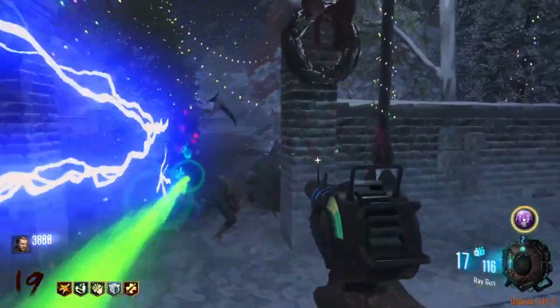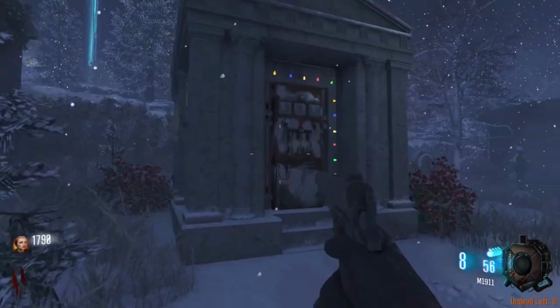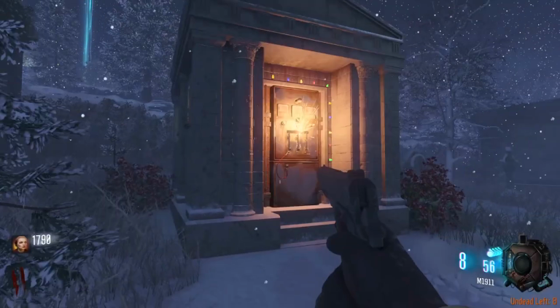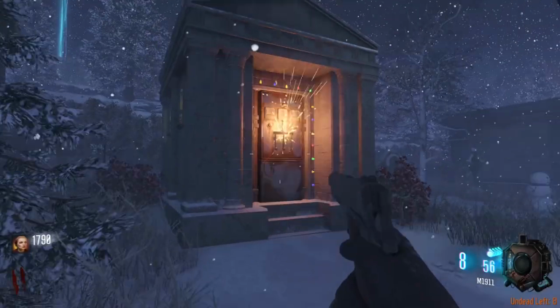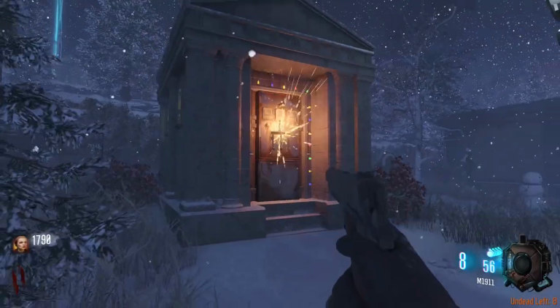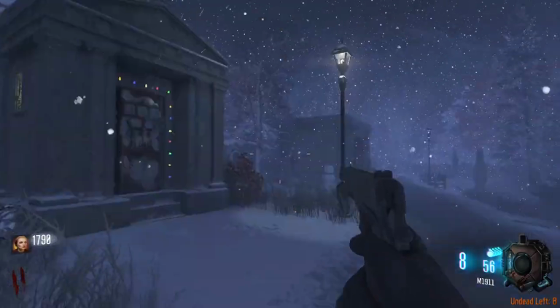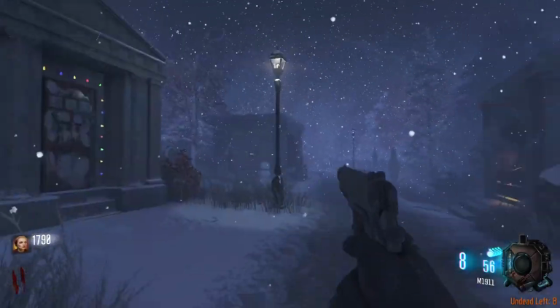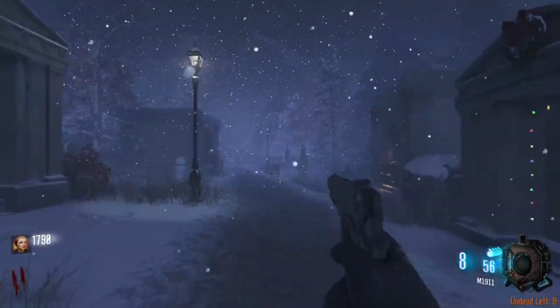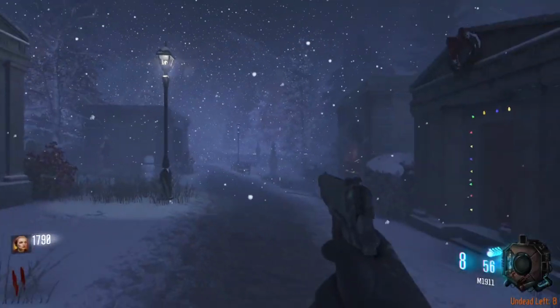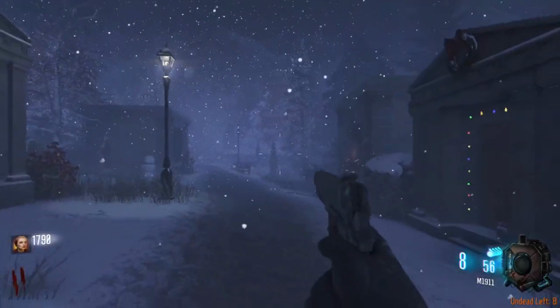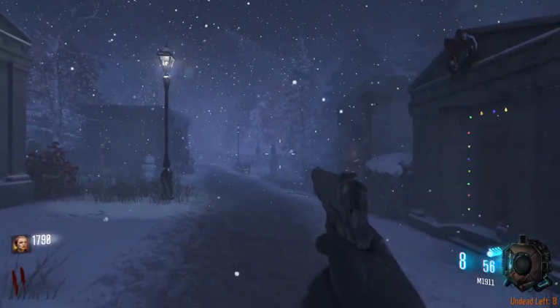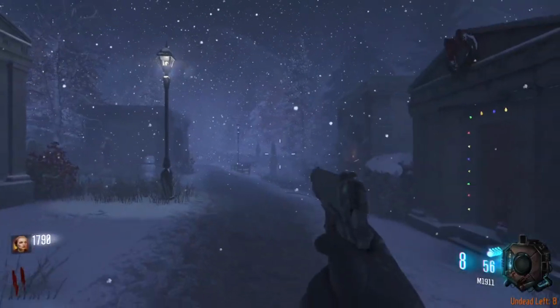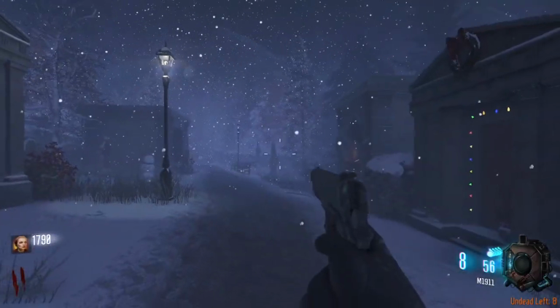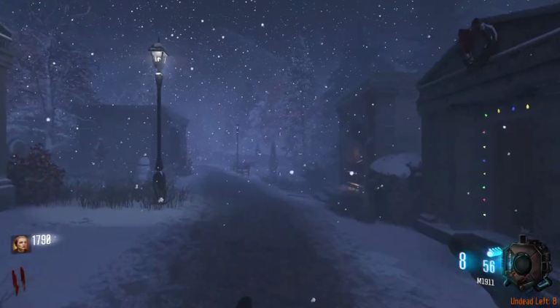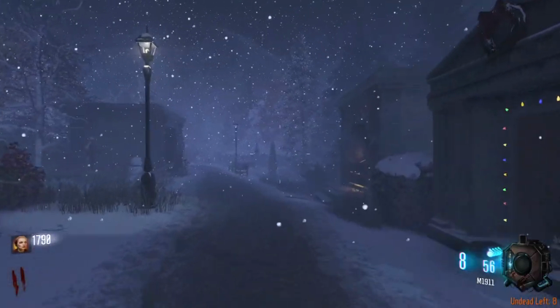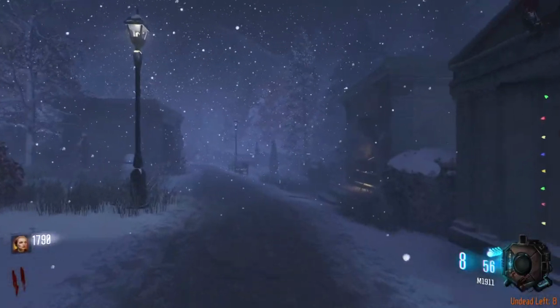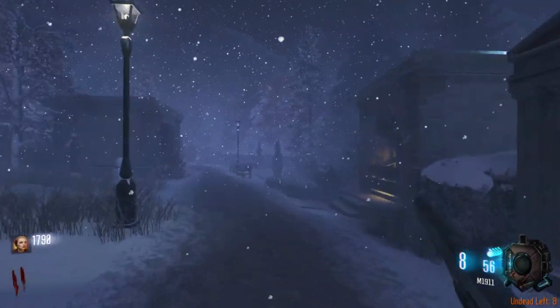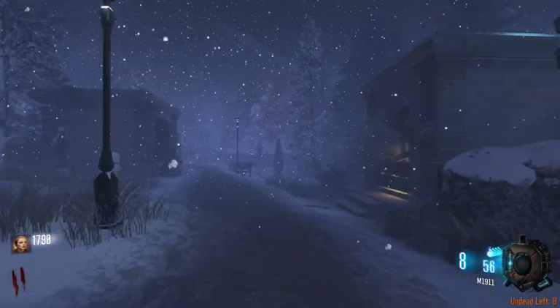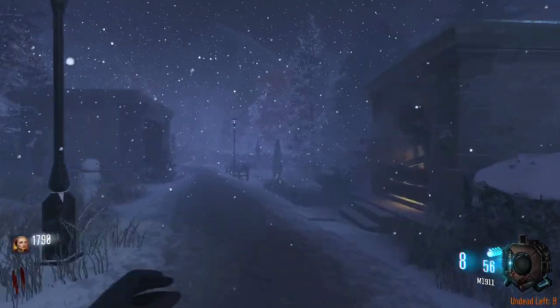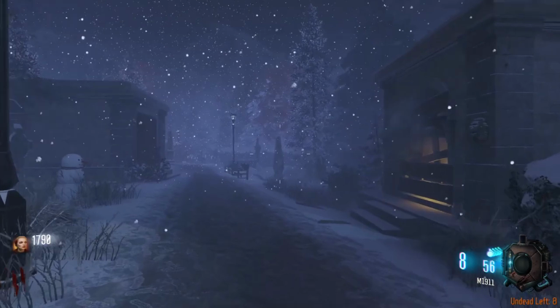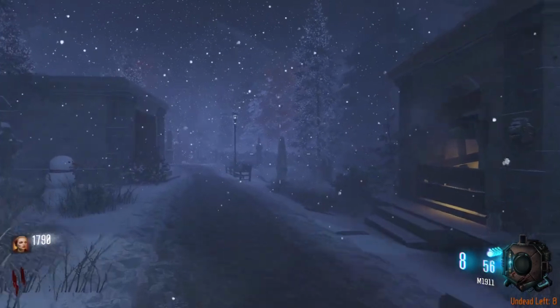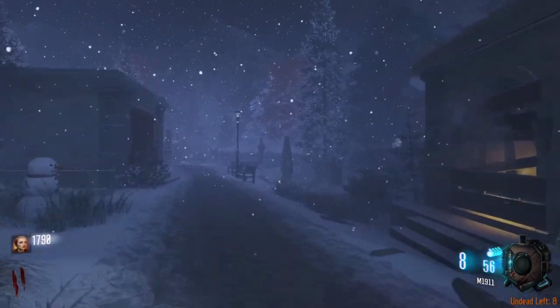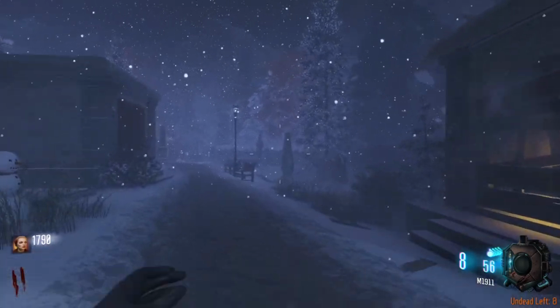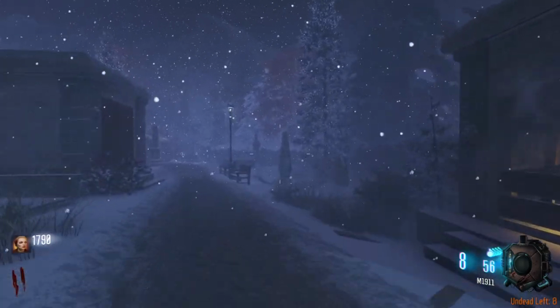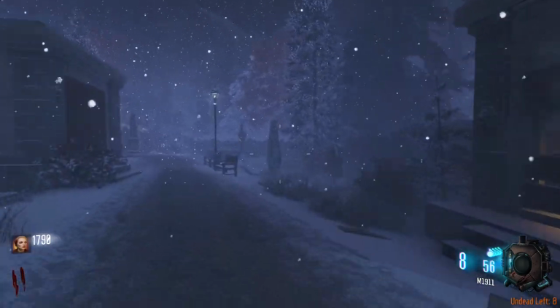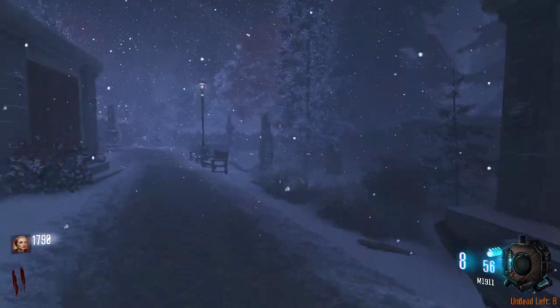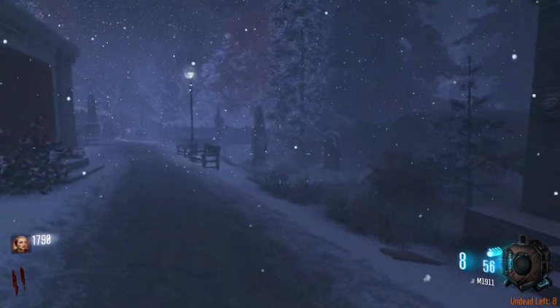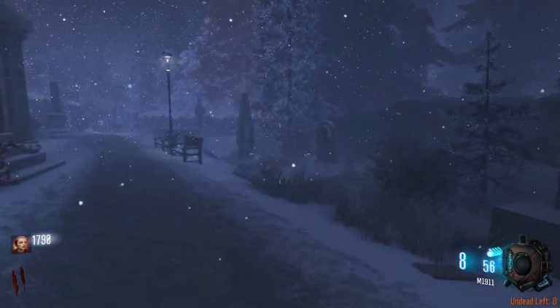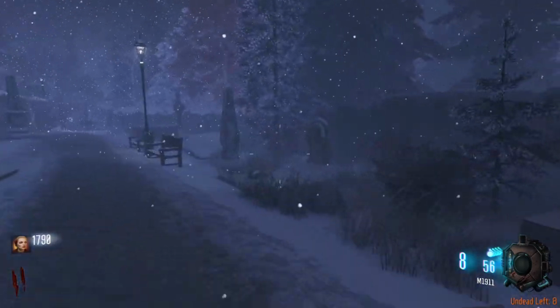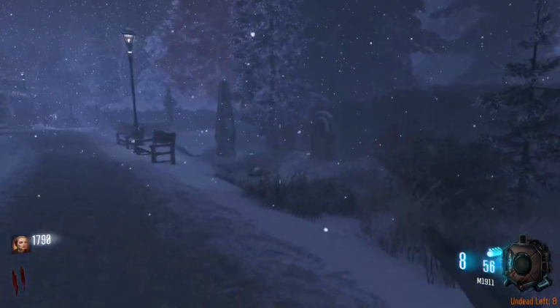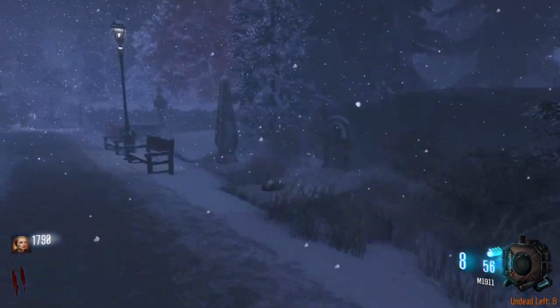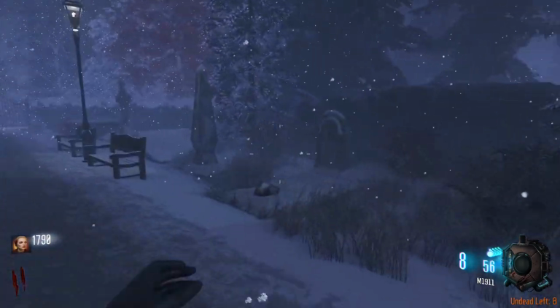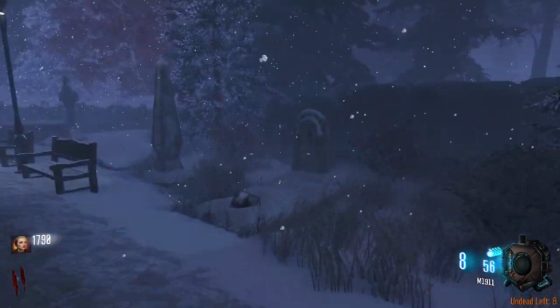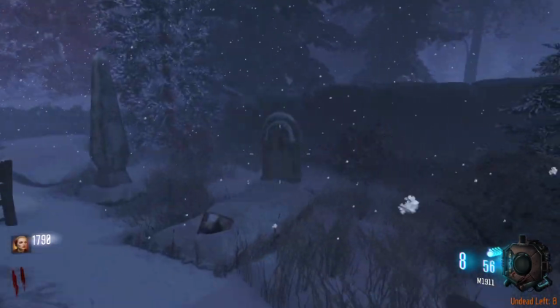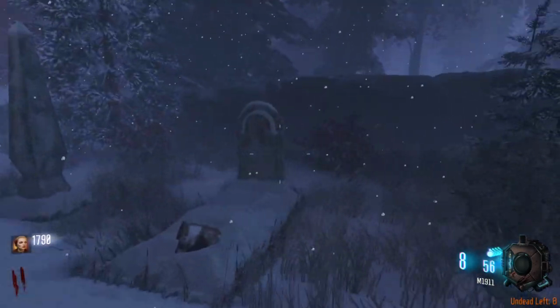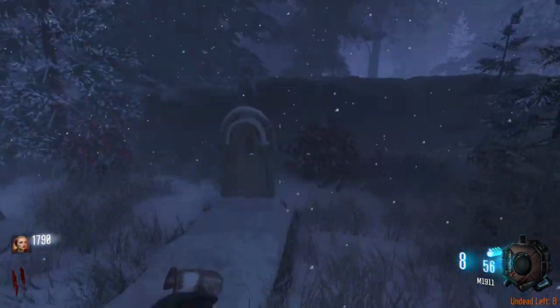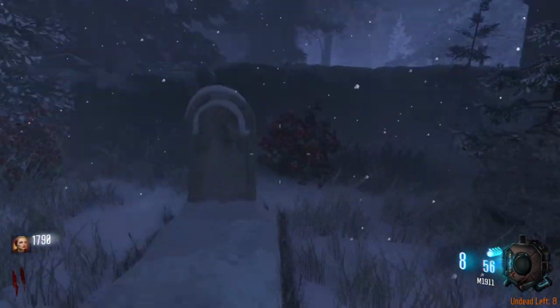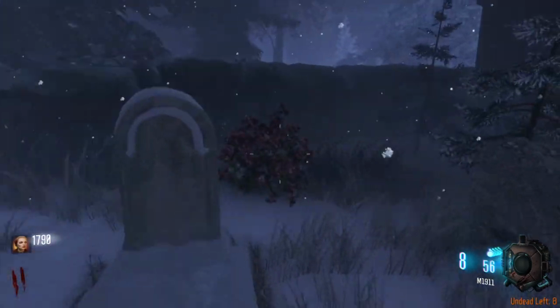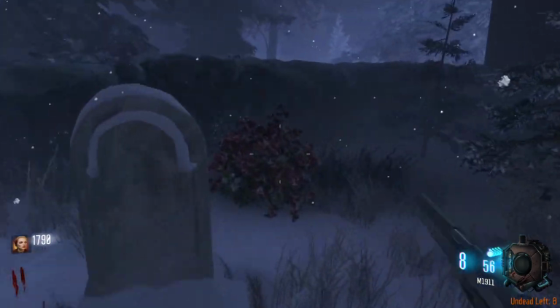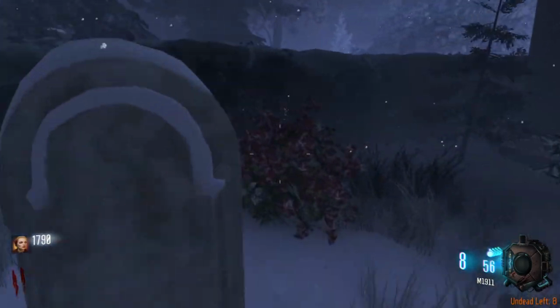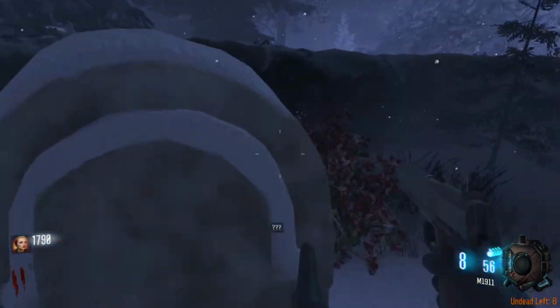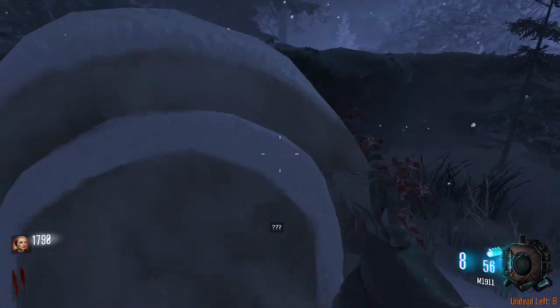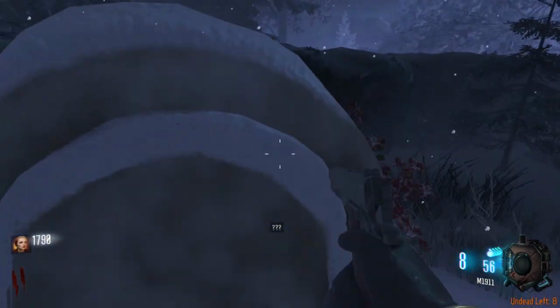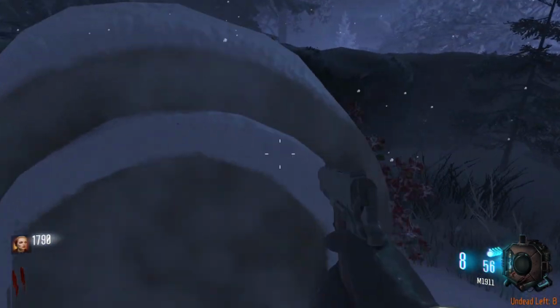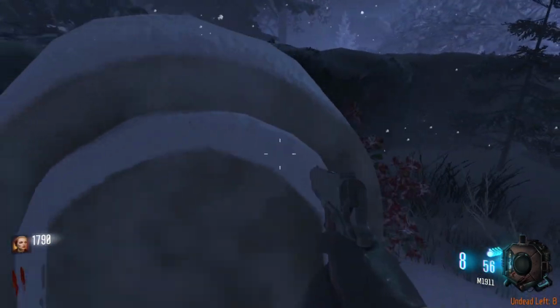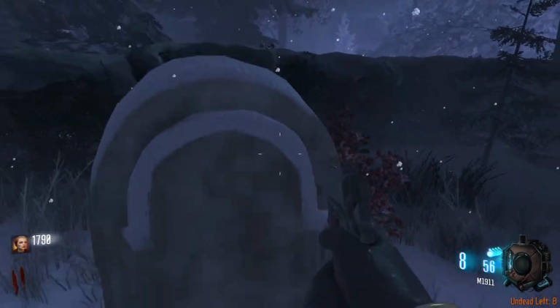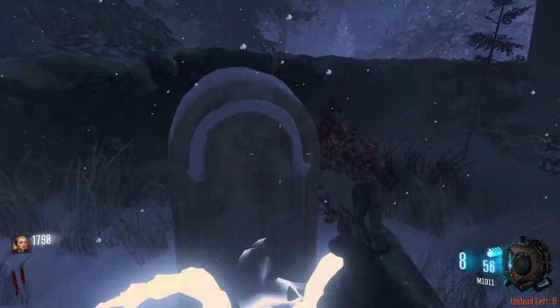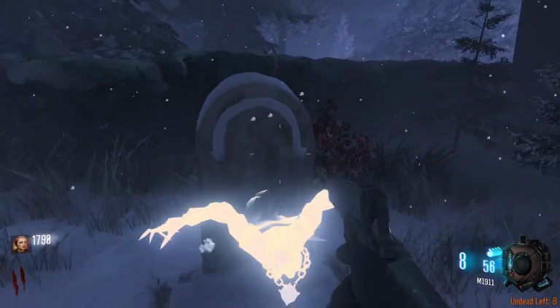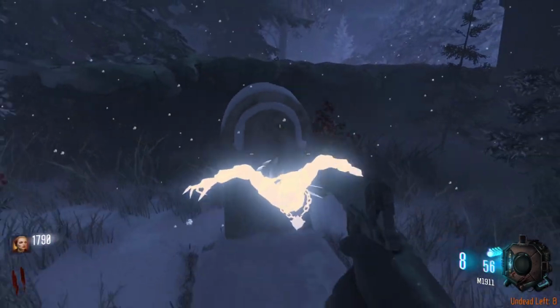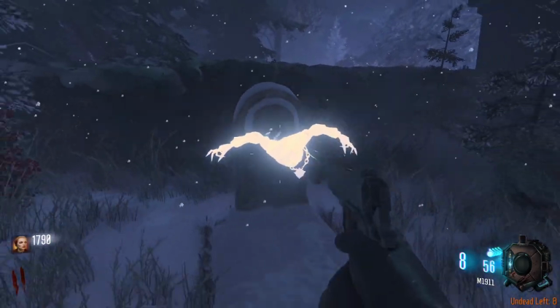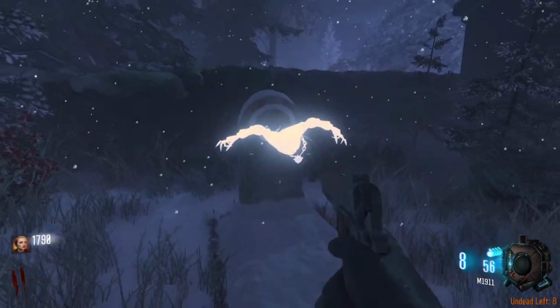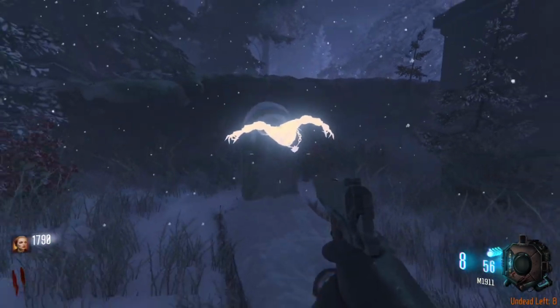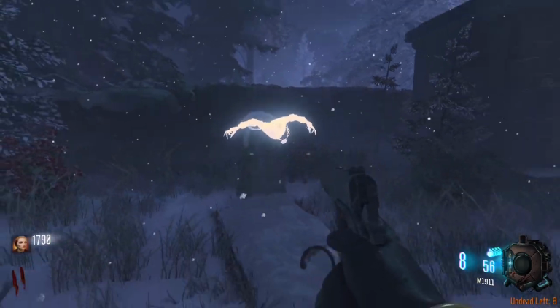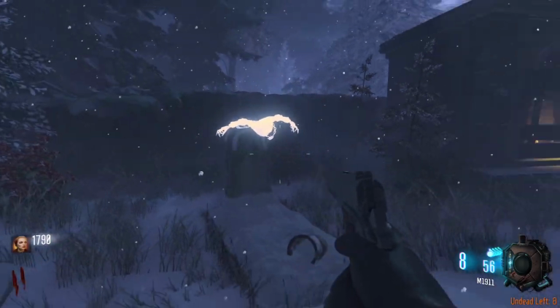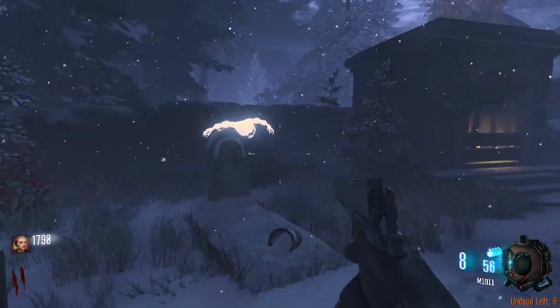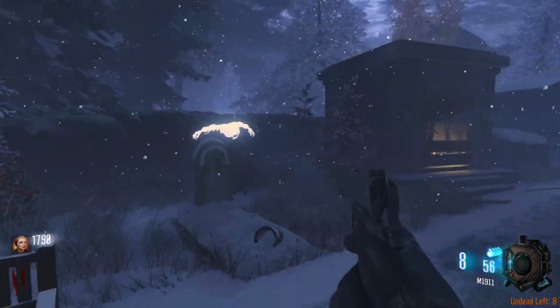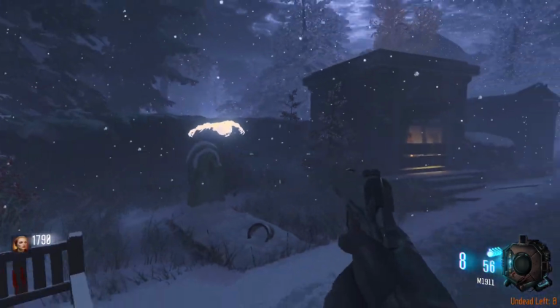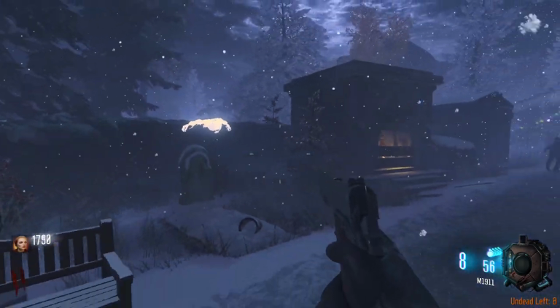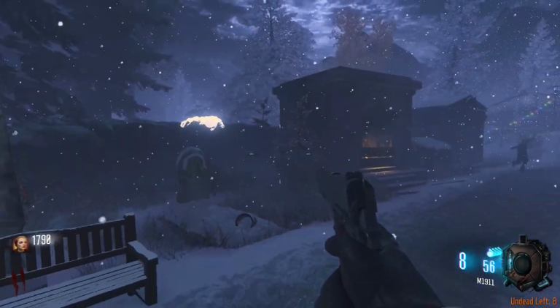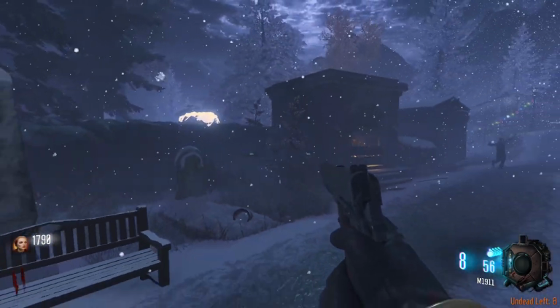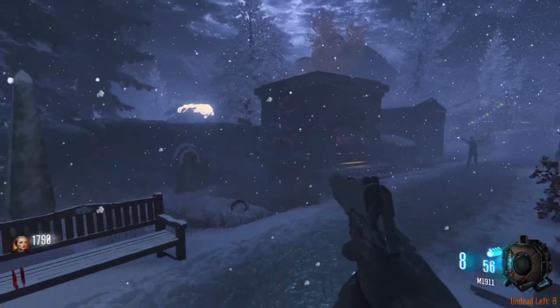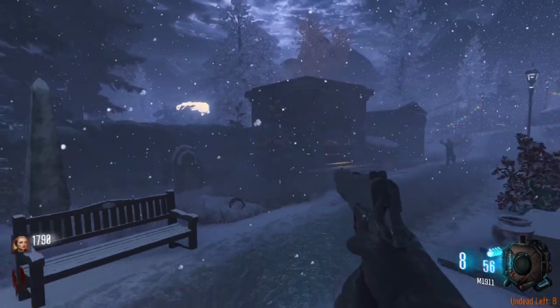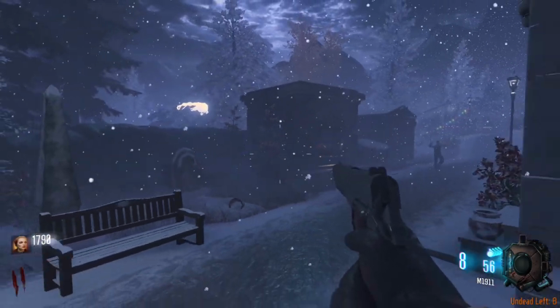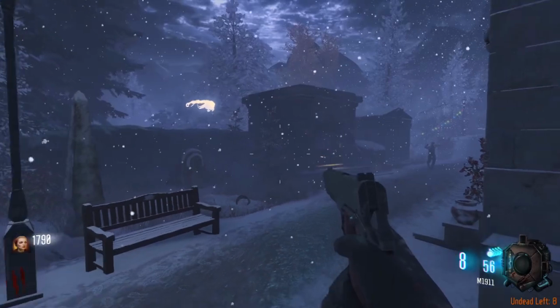The first thing you'll need to do is interact with the tombstone in the graveyard, found across from Power. Interacting with the tombstone will release the ghost of Christmas past.